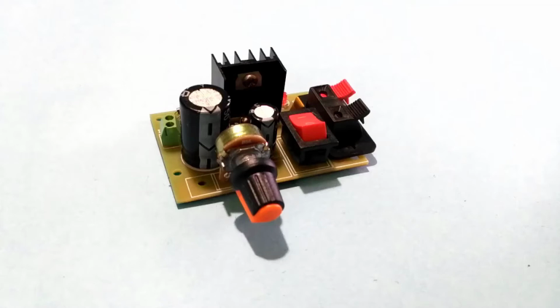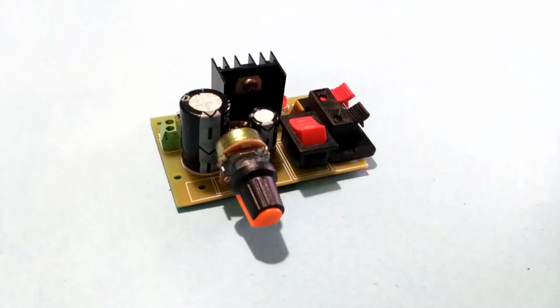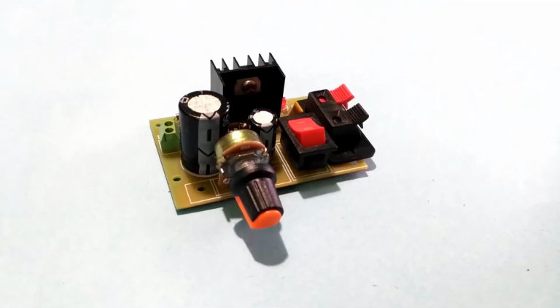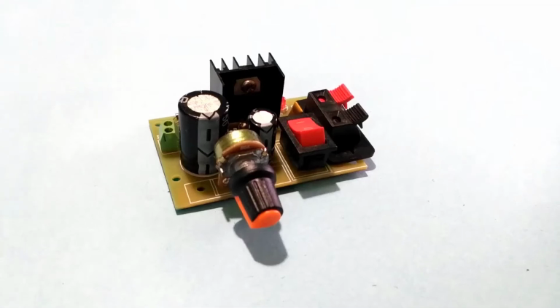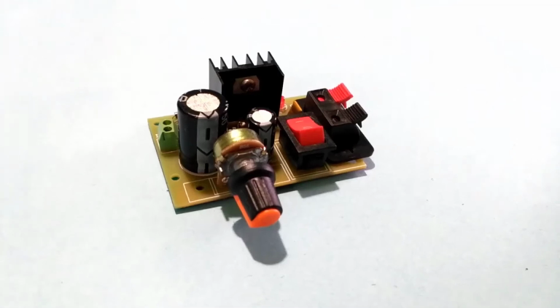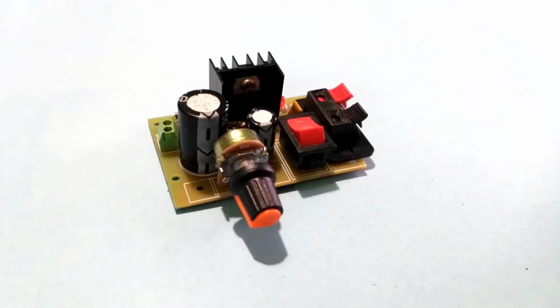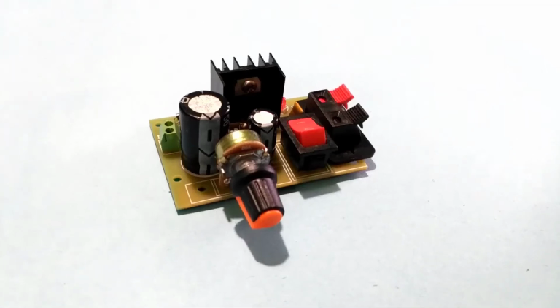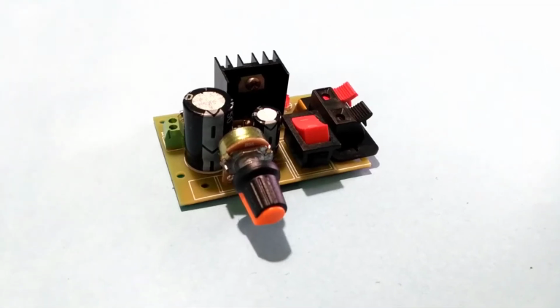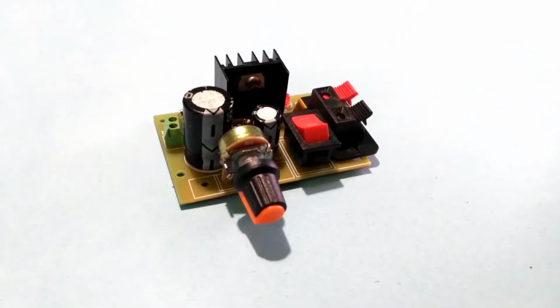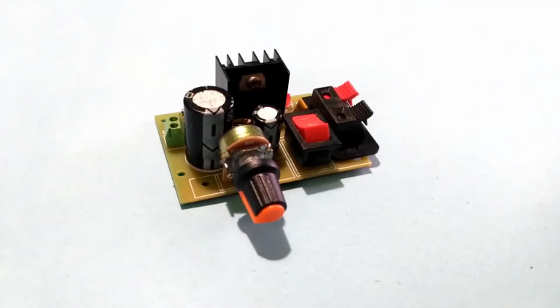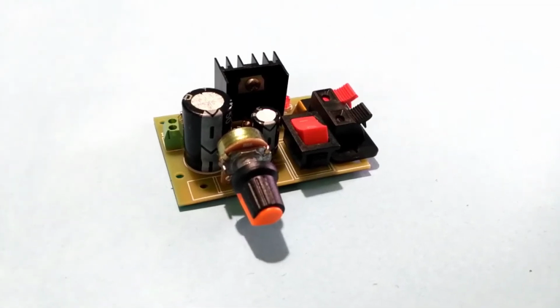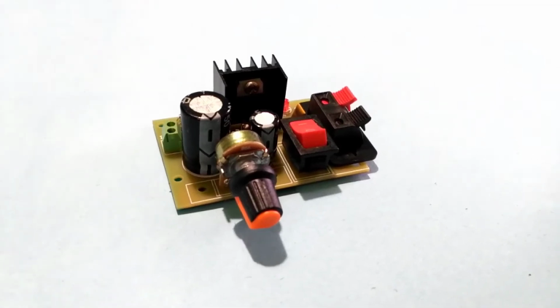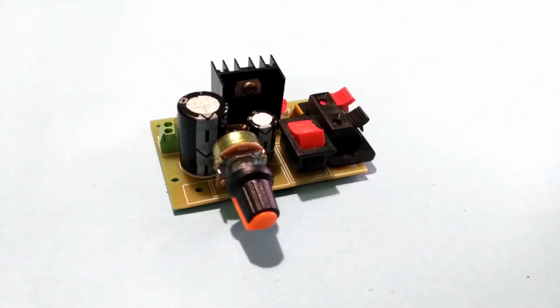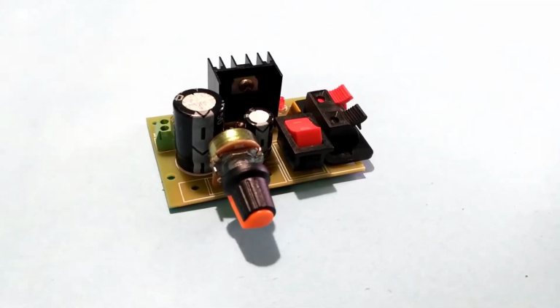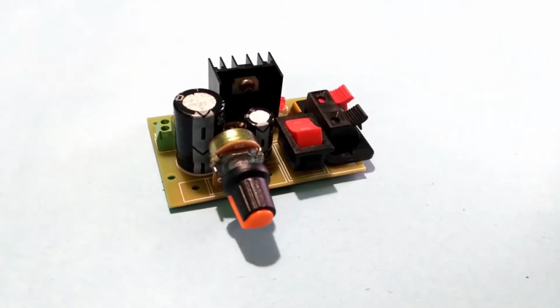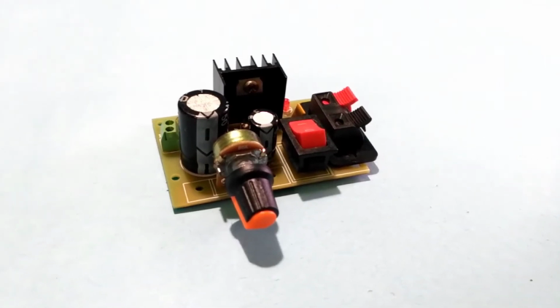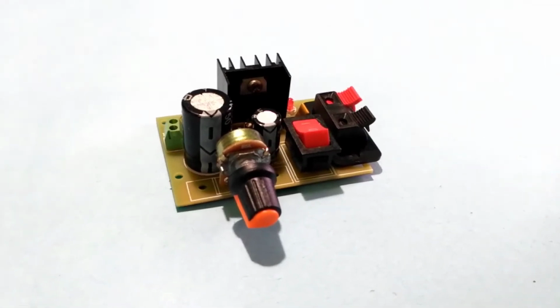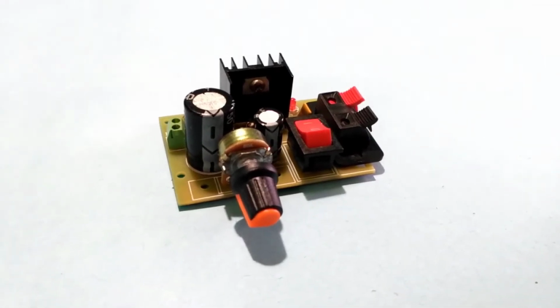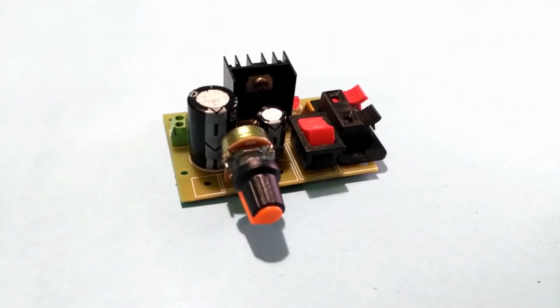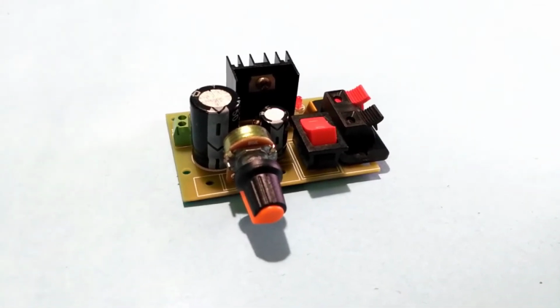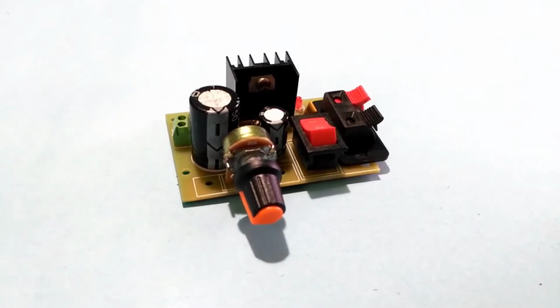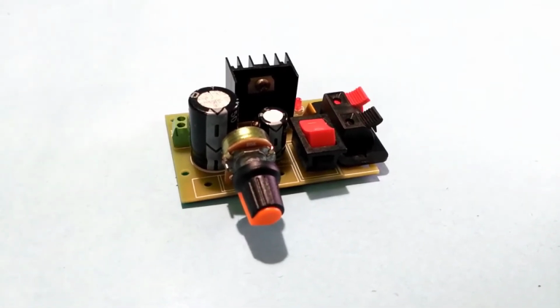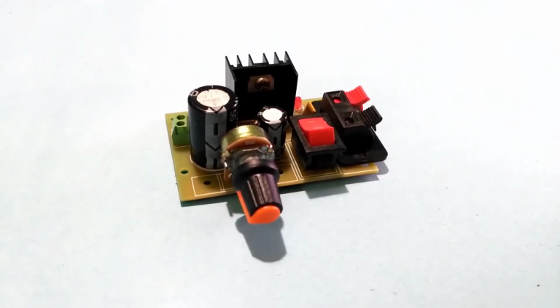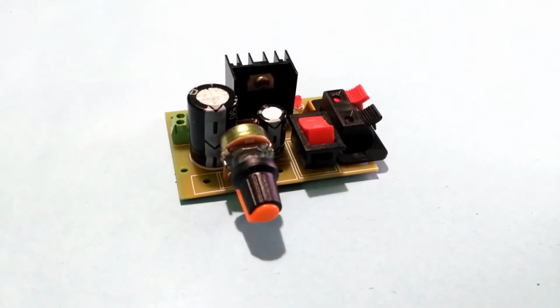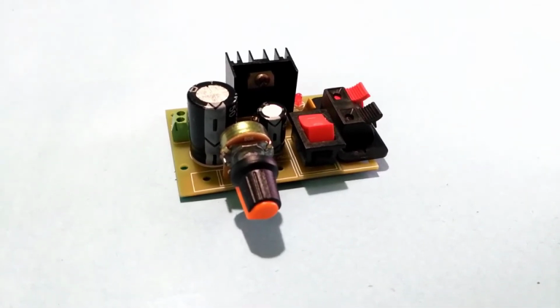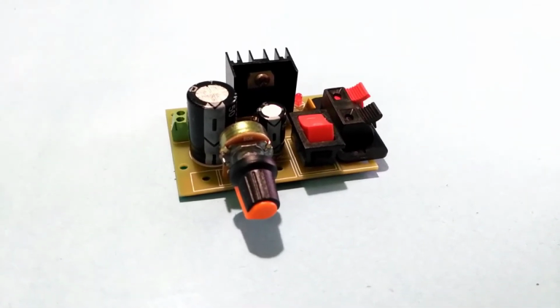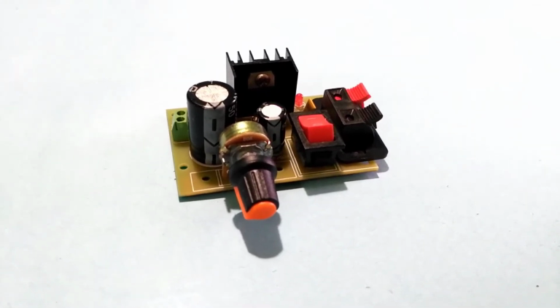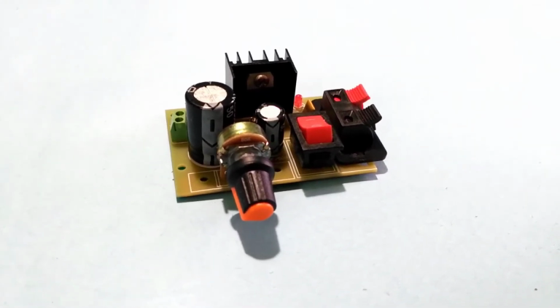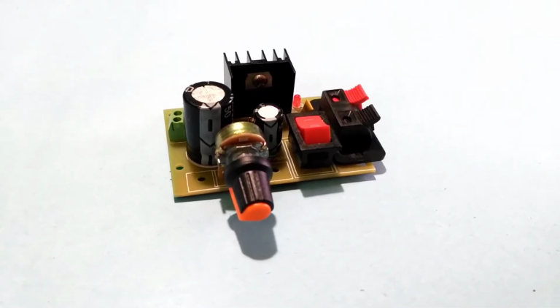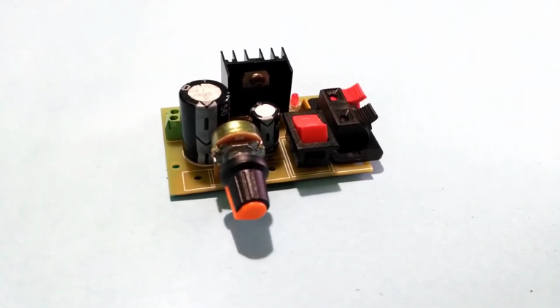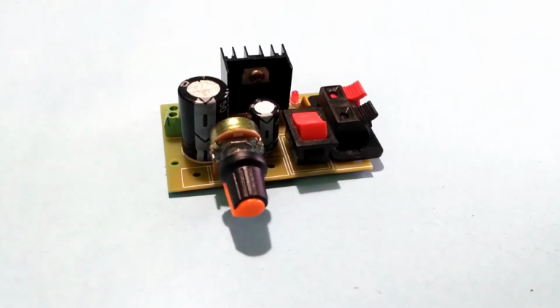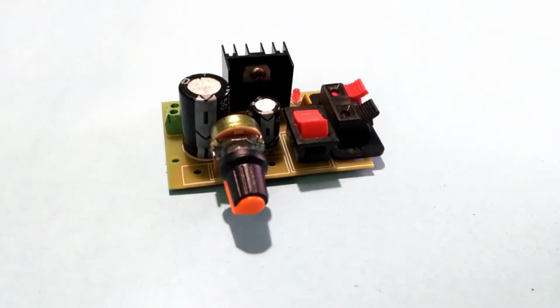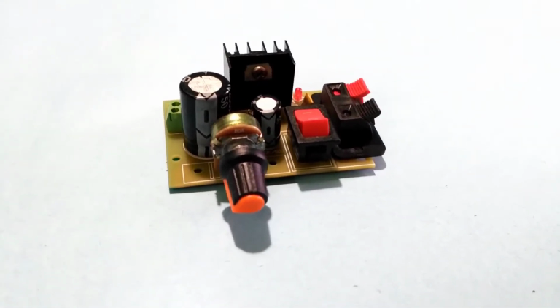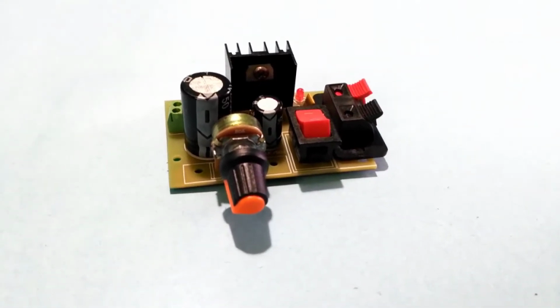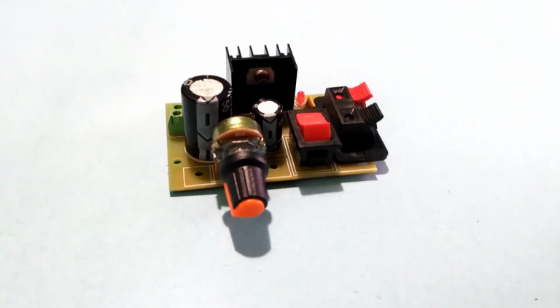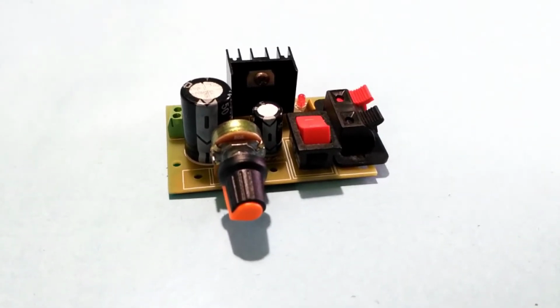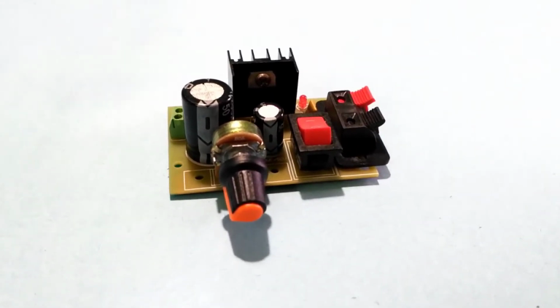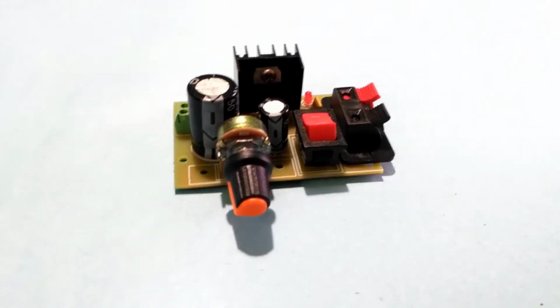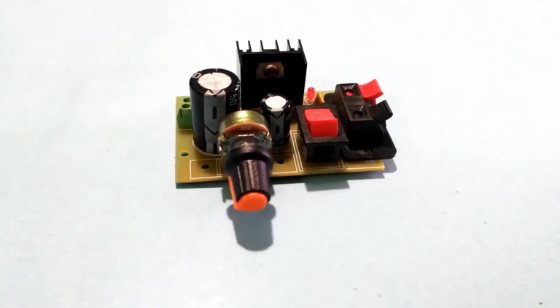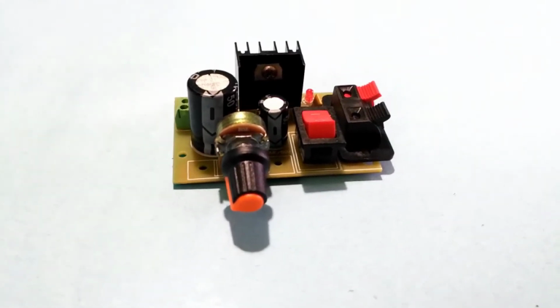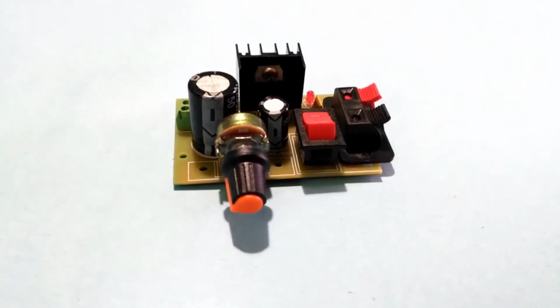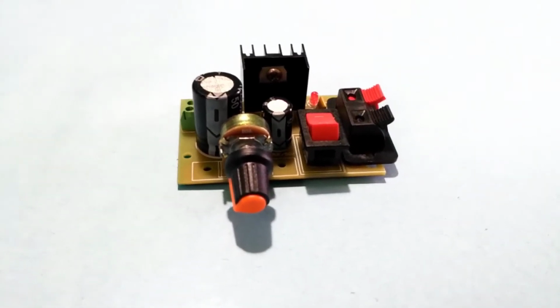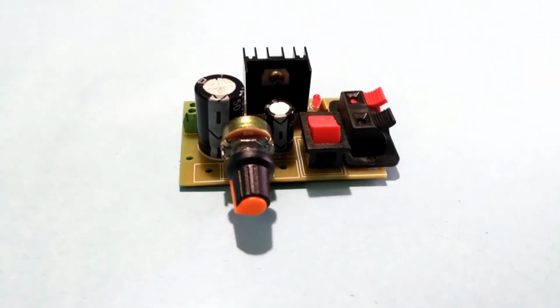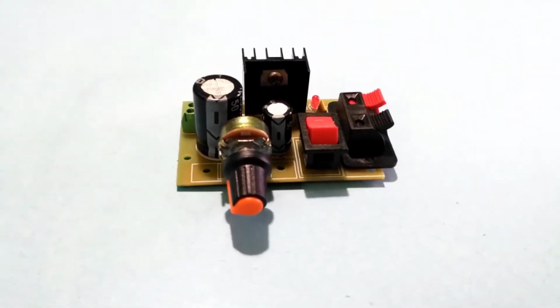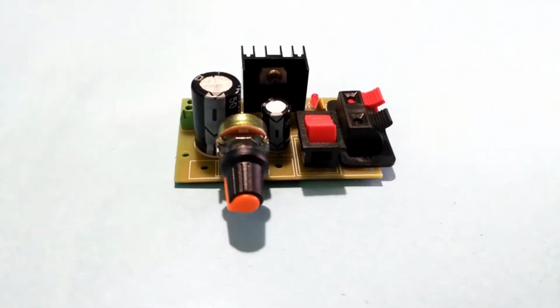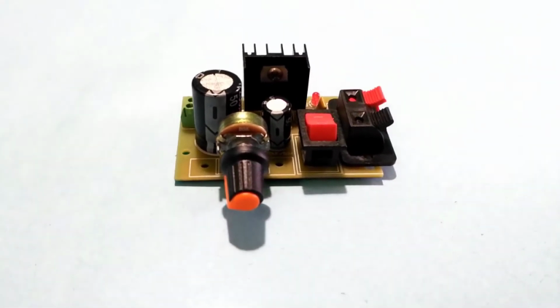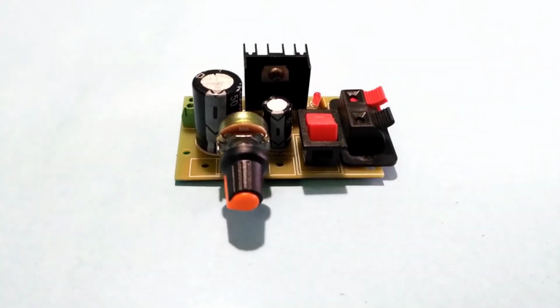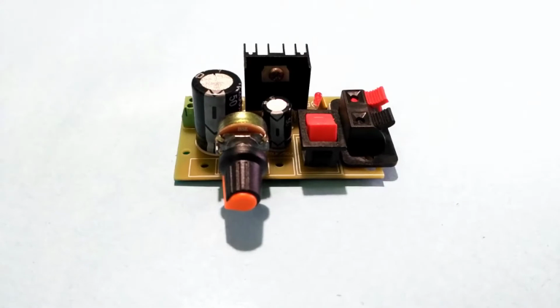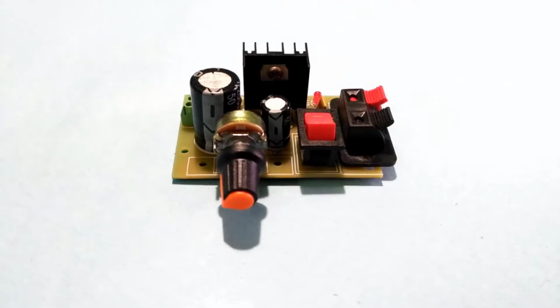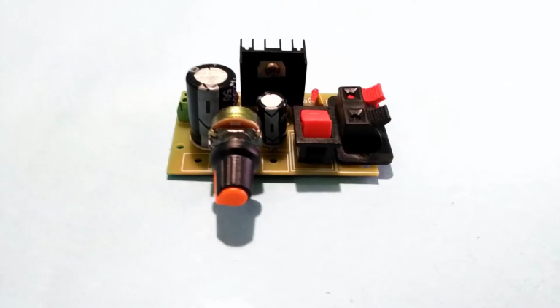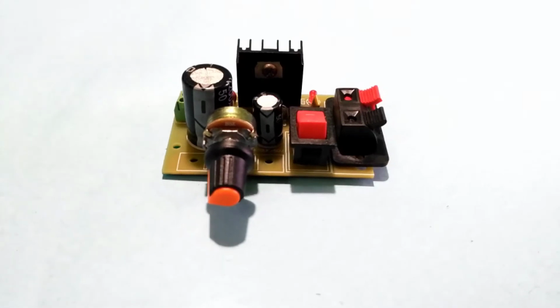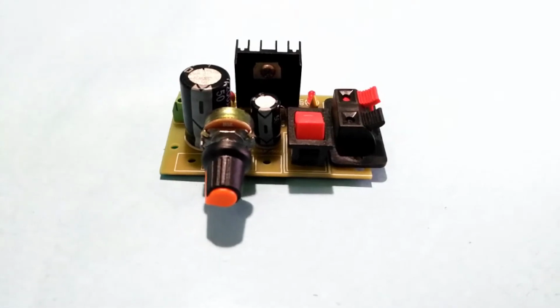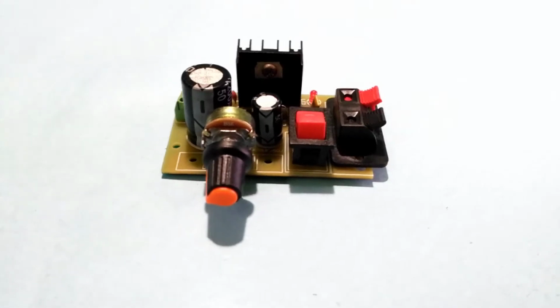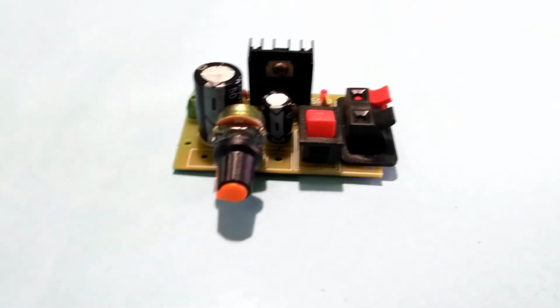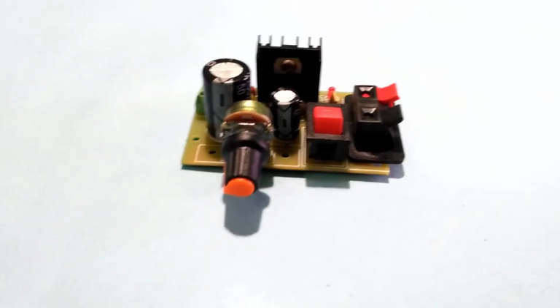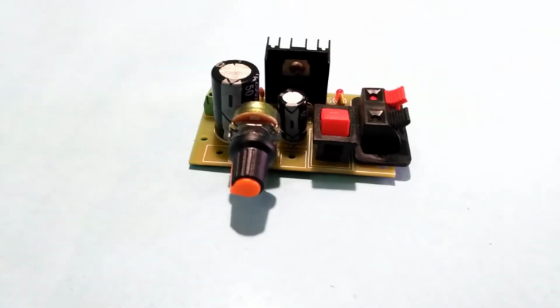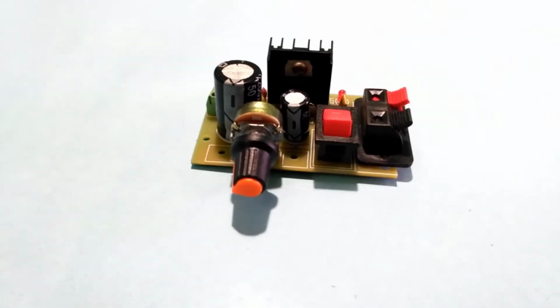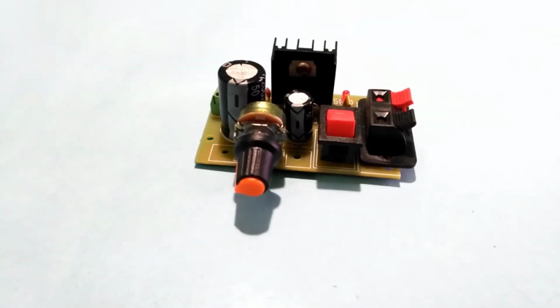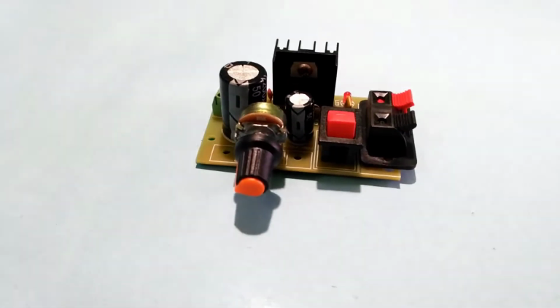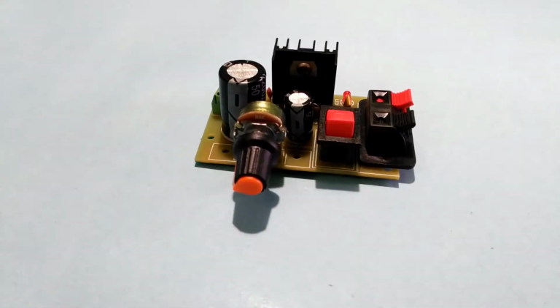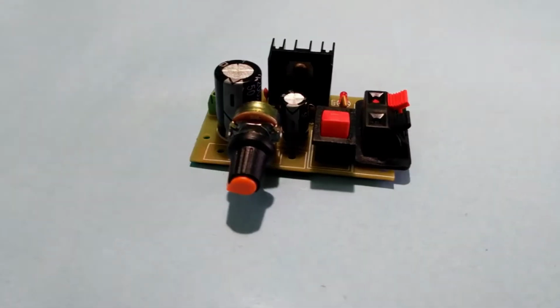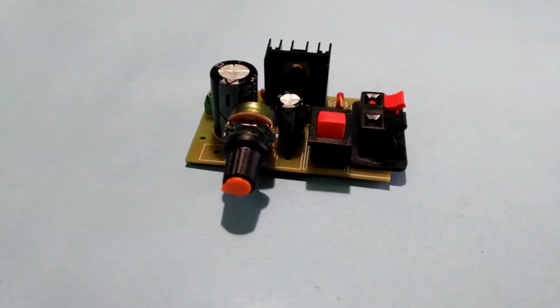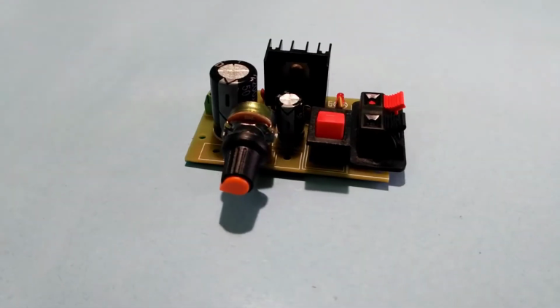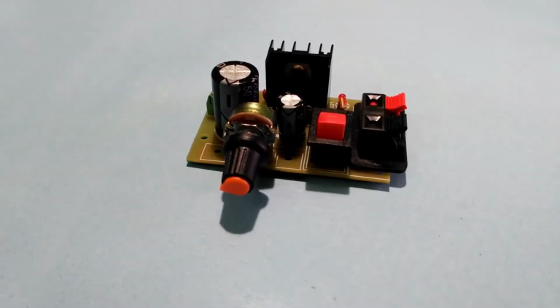Hello guys, in this video we will make this adjustable power supply using LM317.